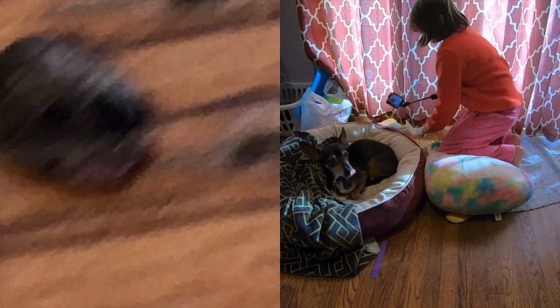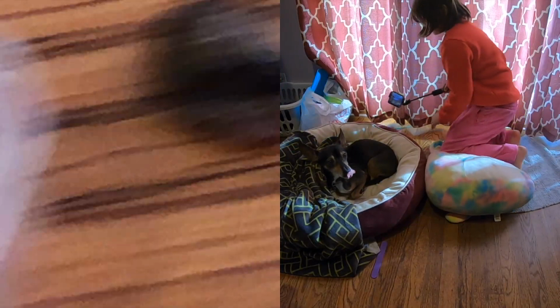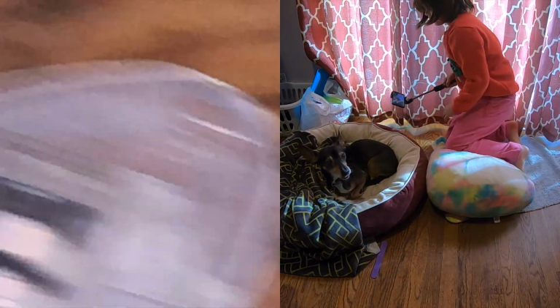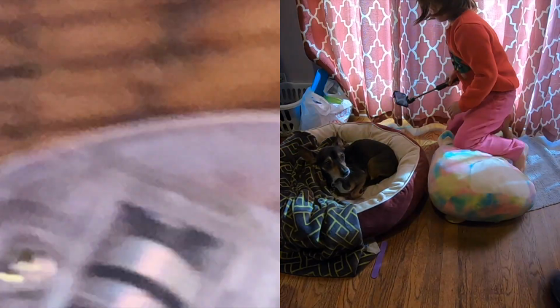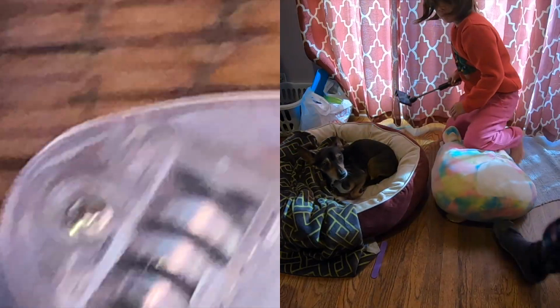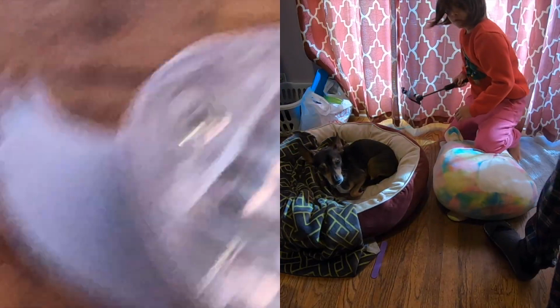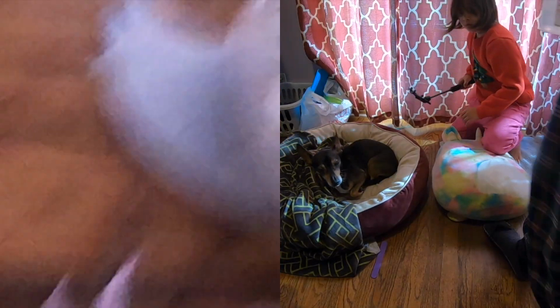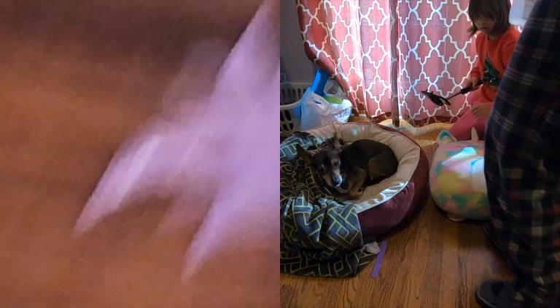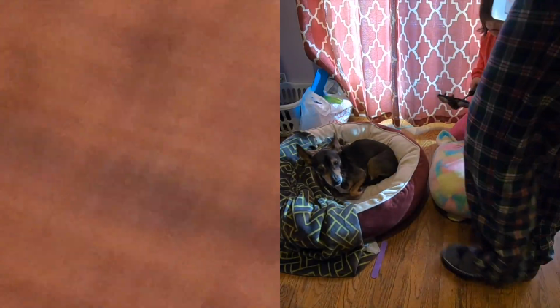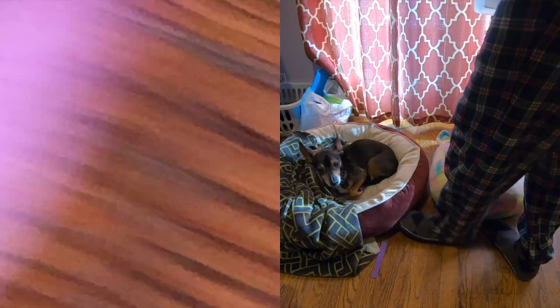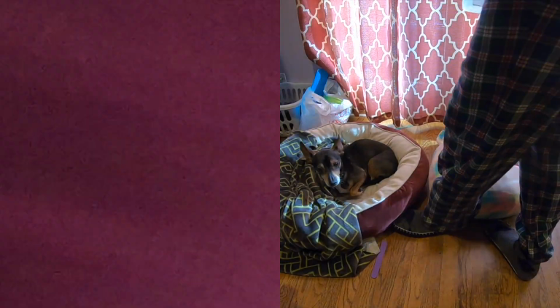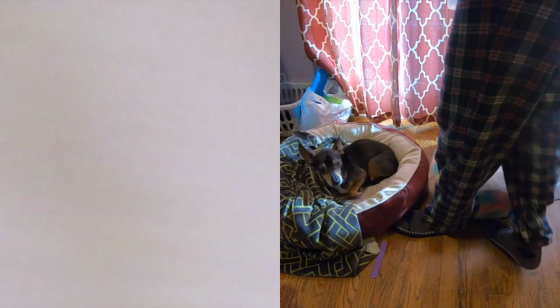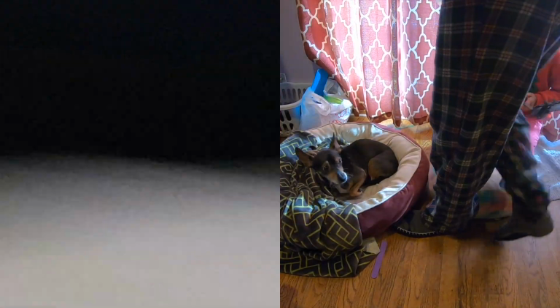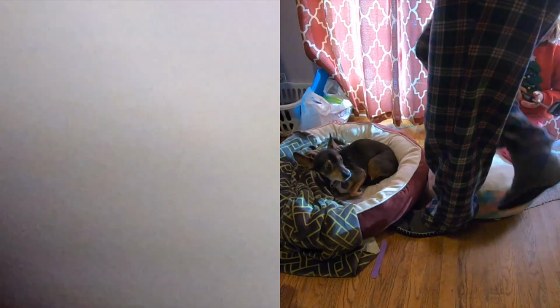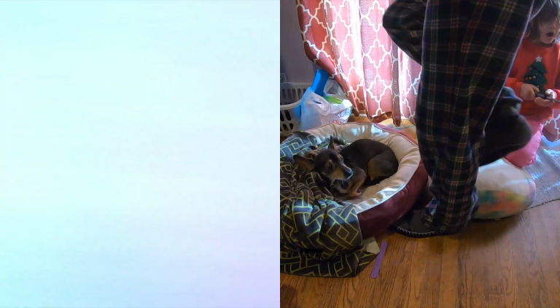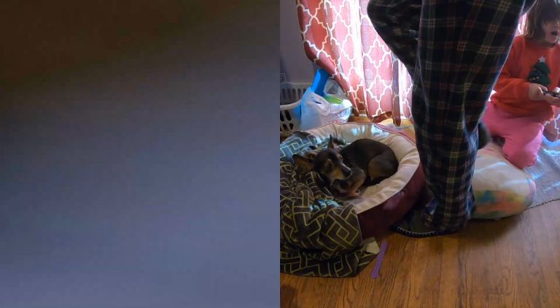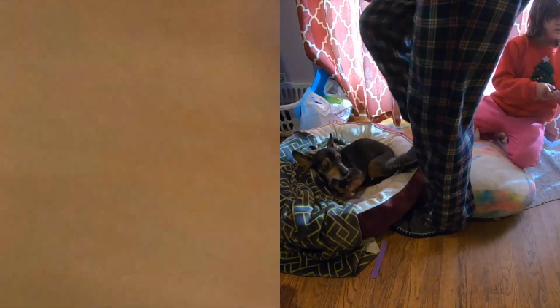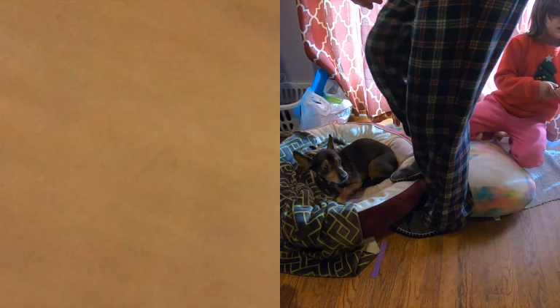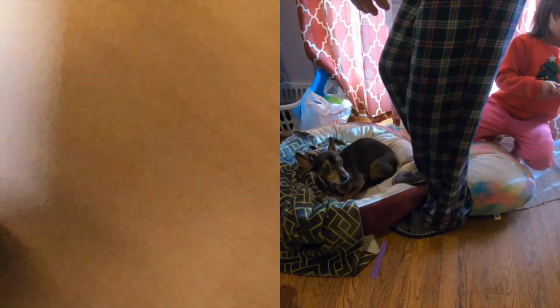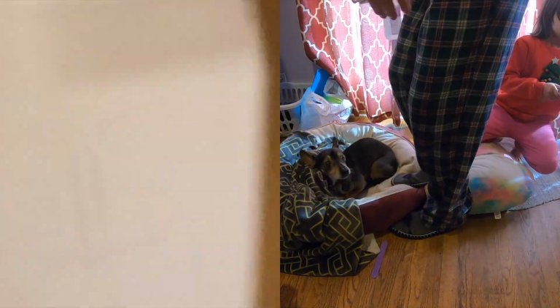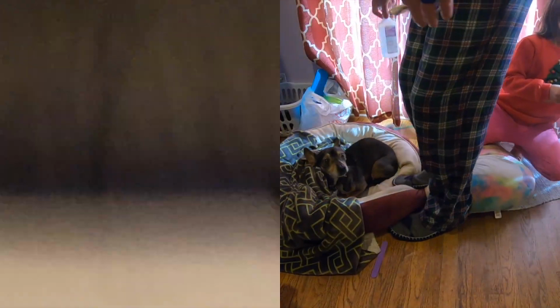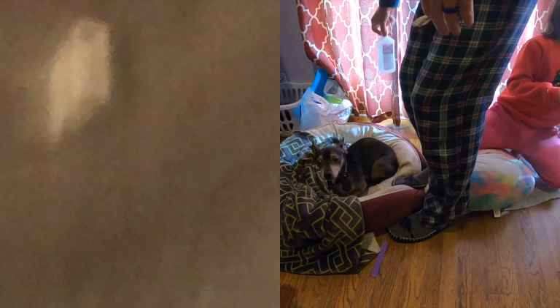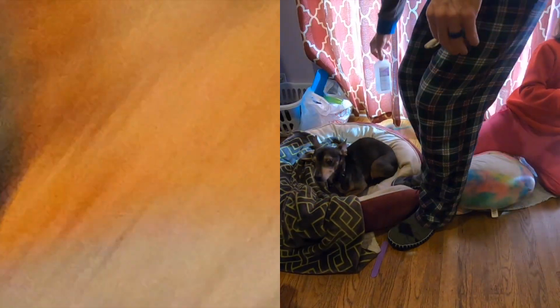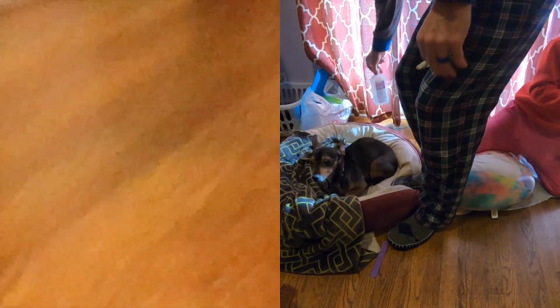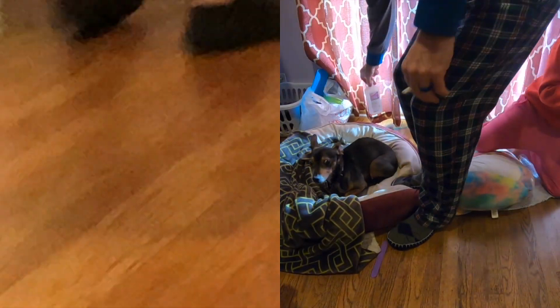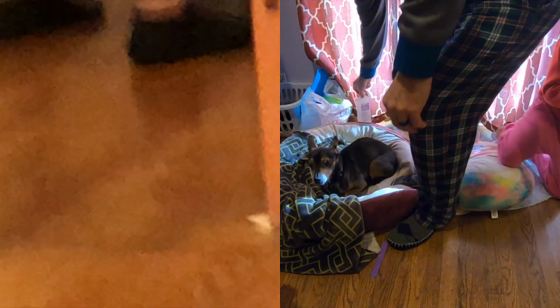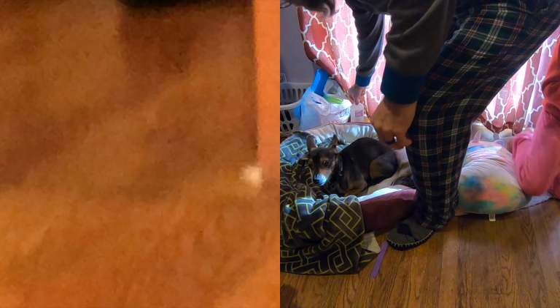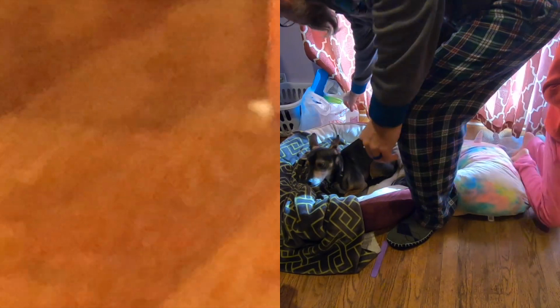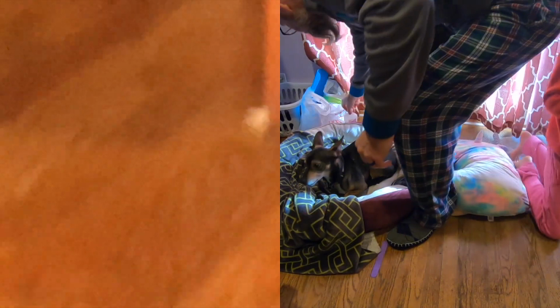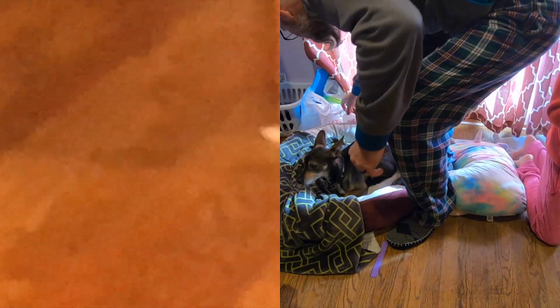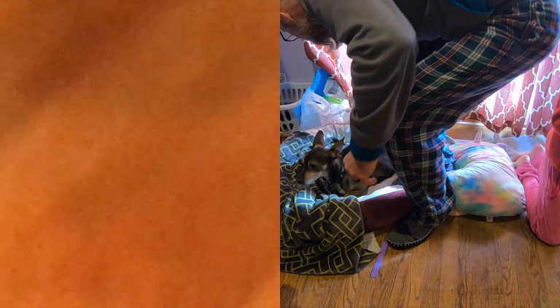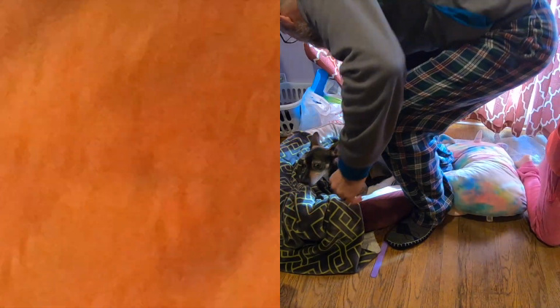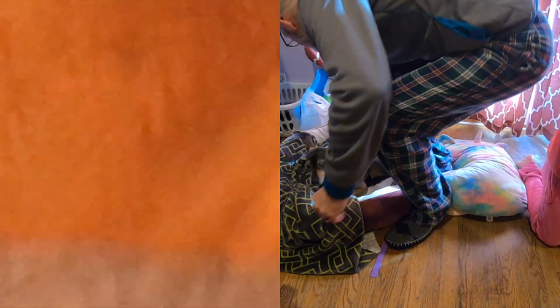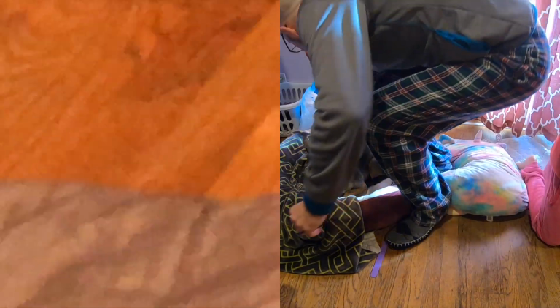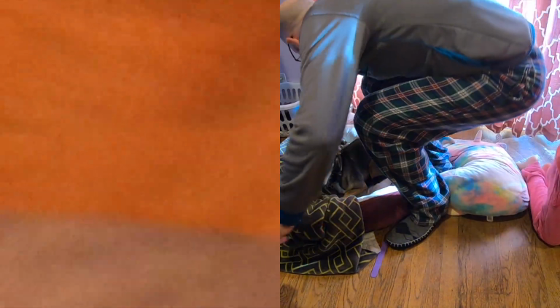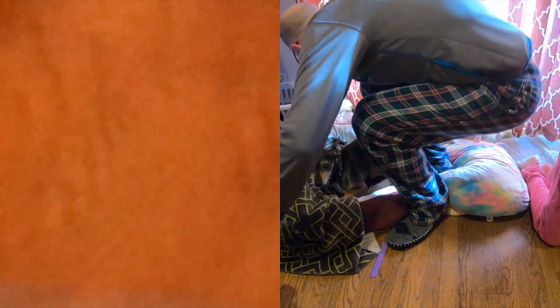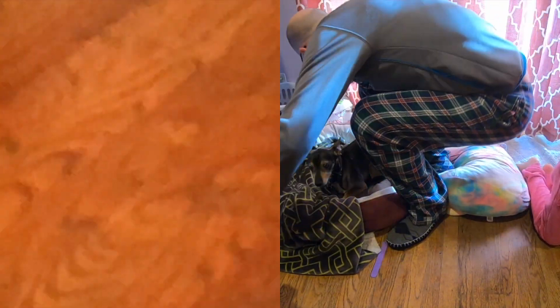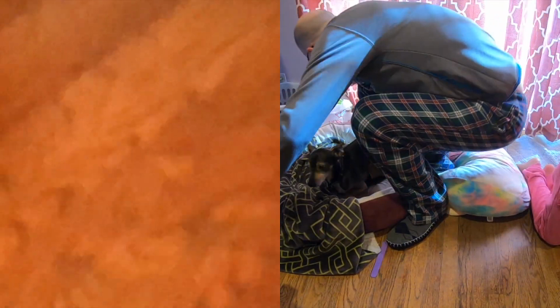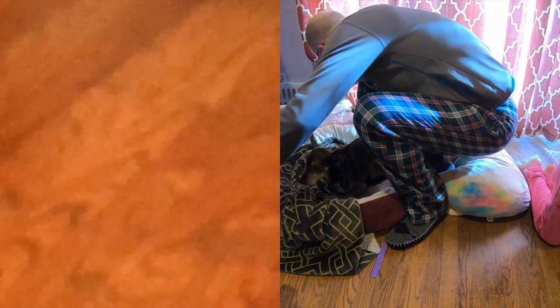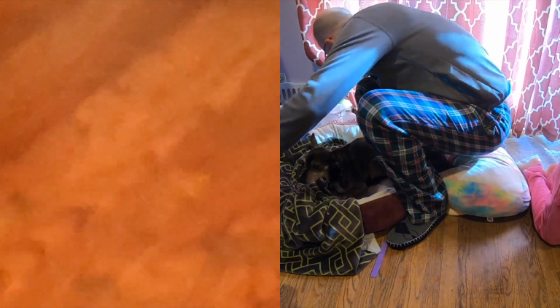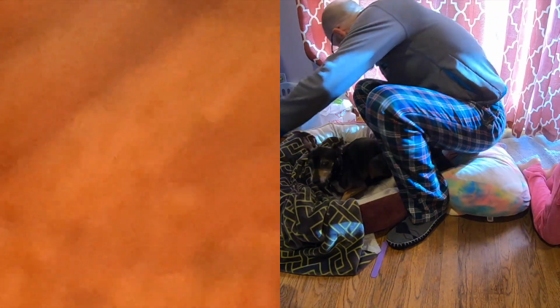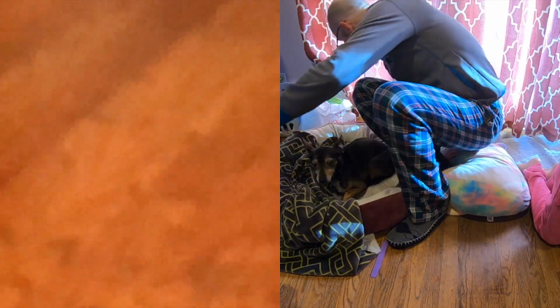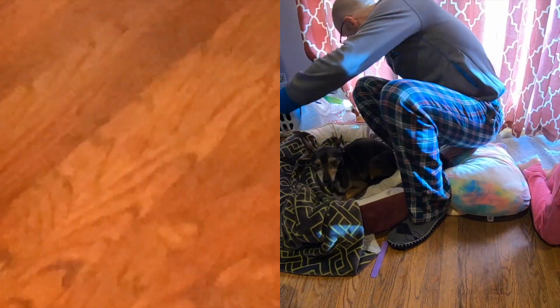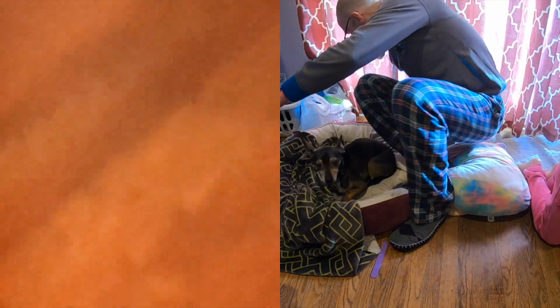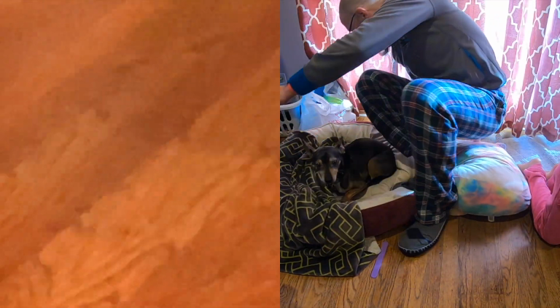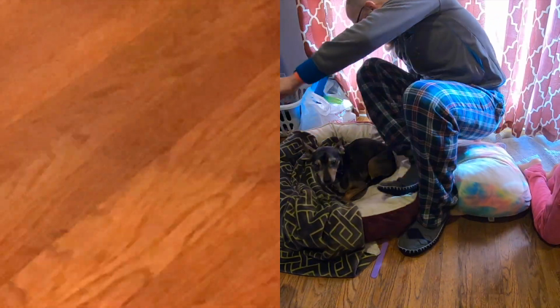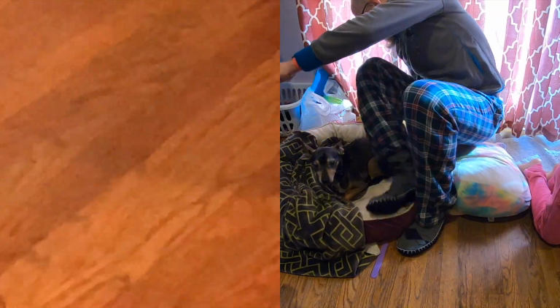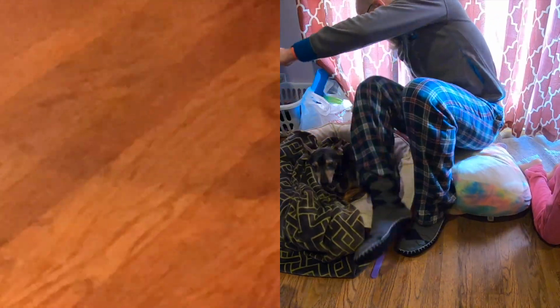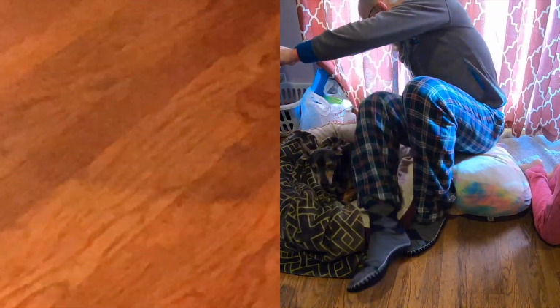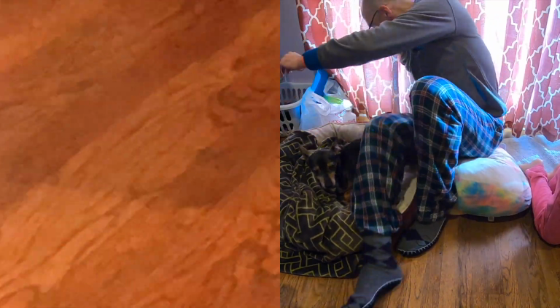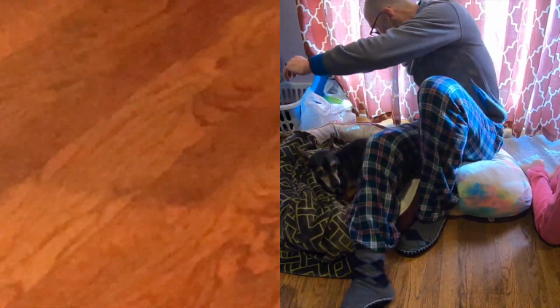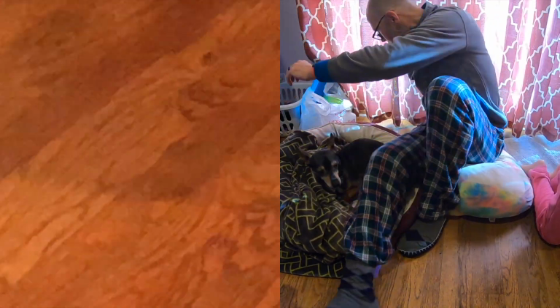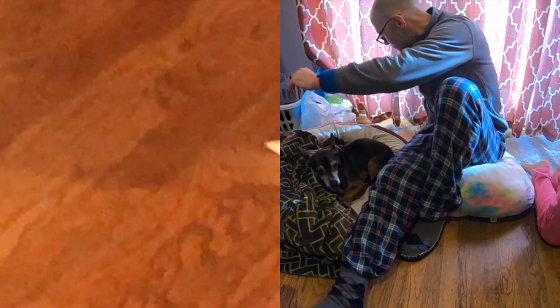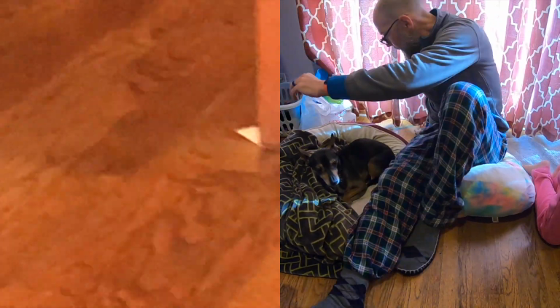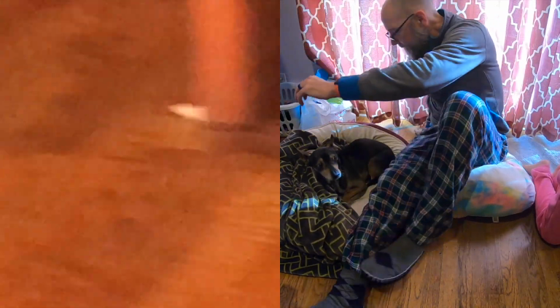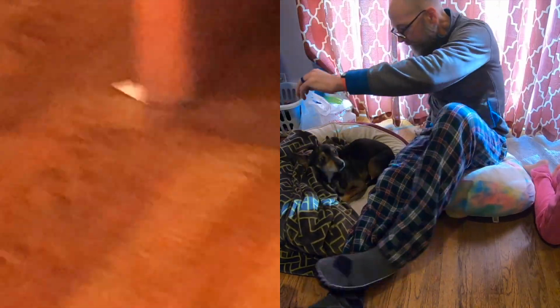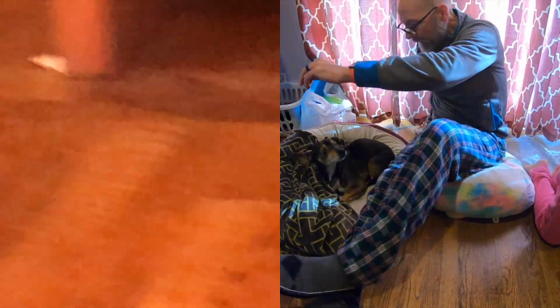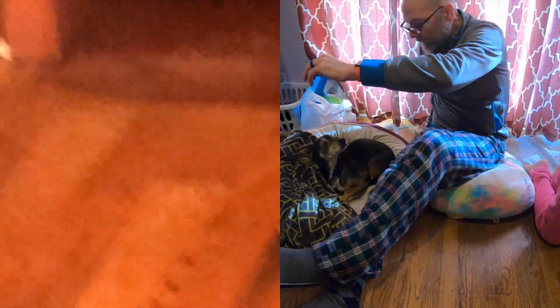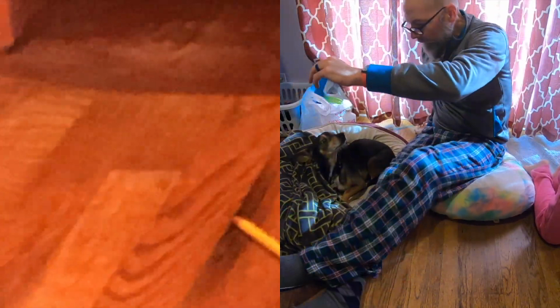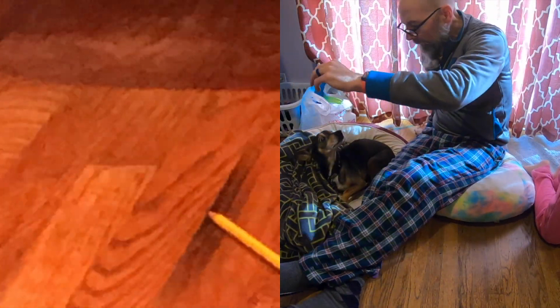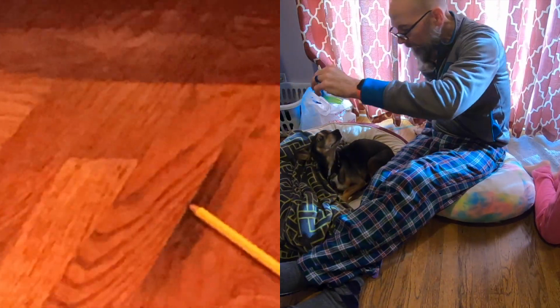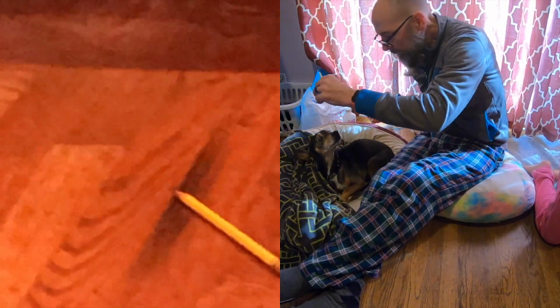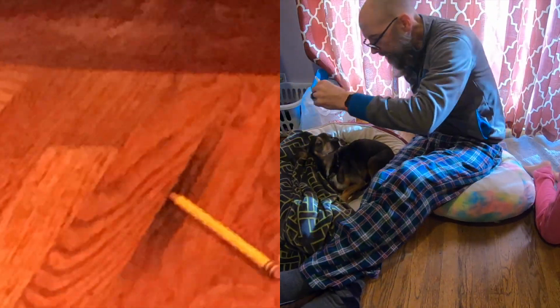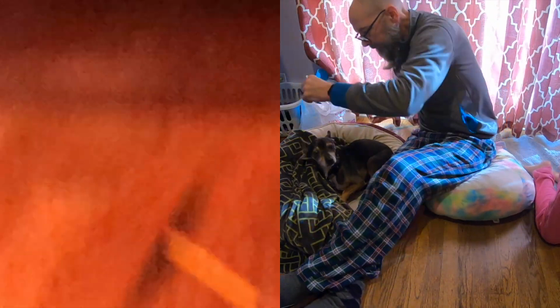Mommy, there's a tick on Mouse. Oh, really? Yeah. Oh no.